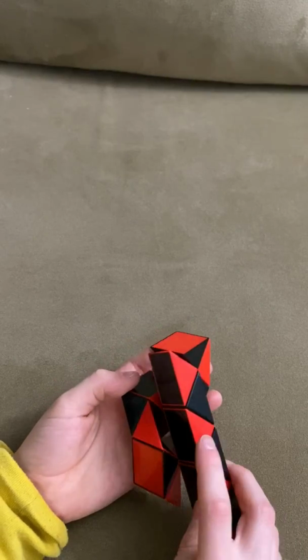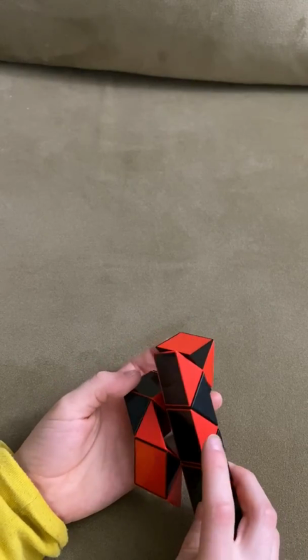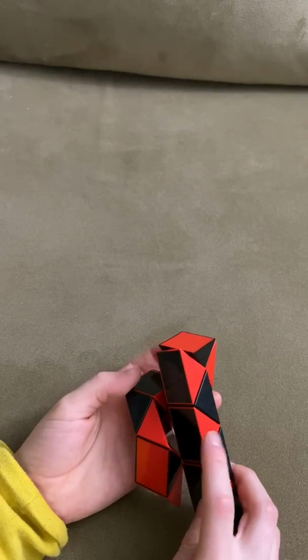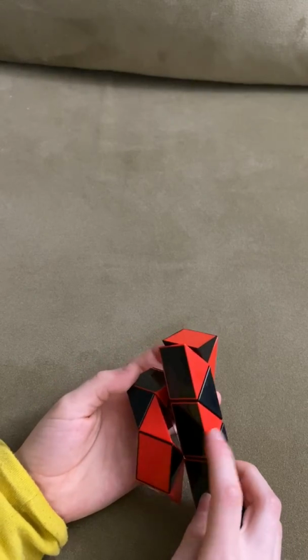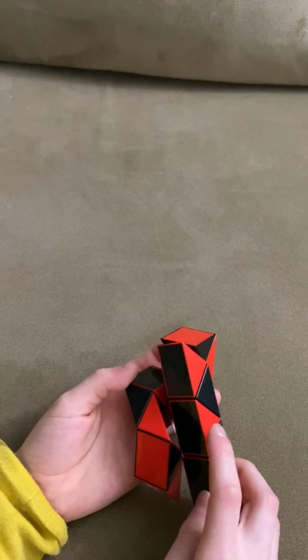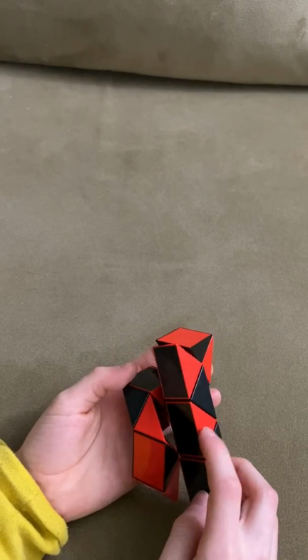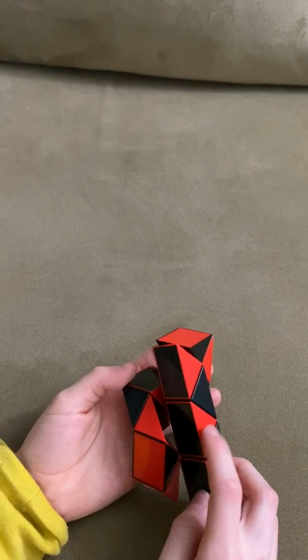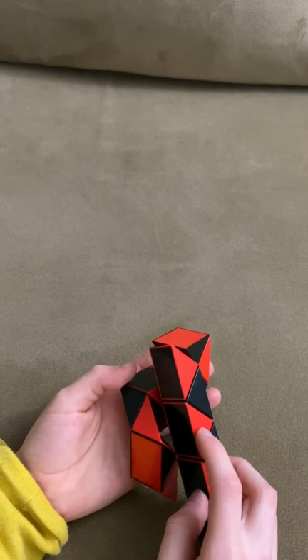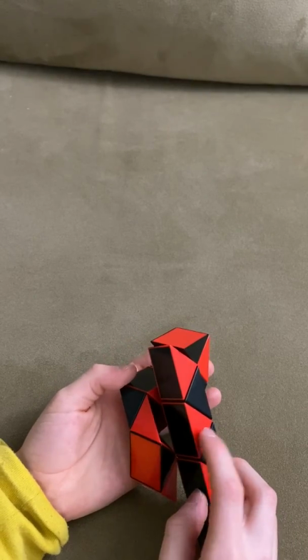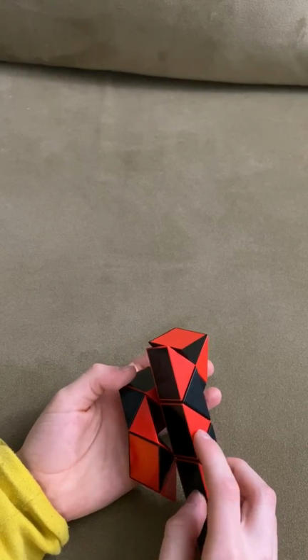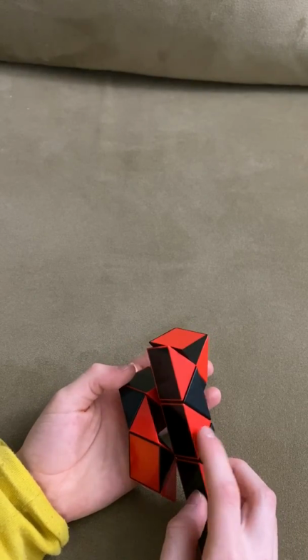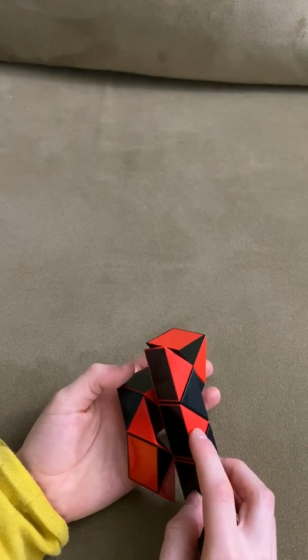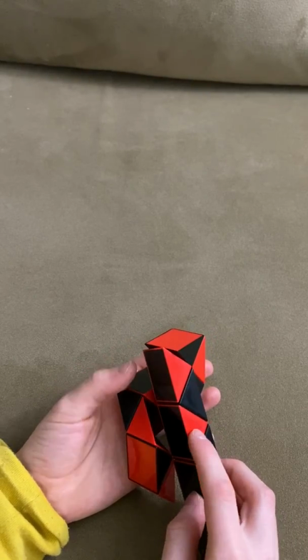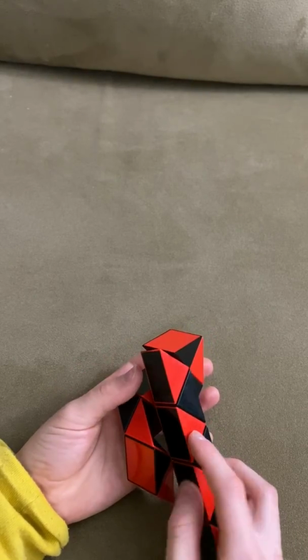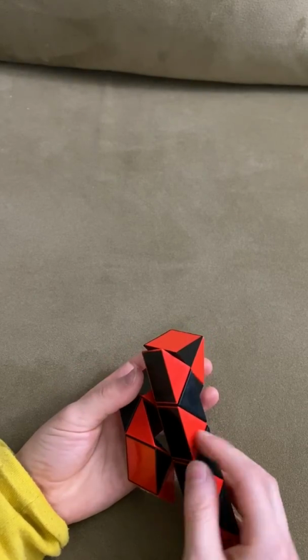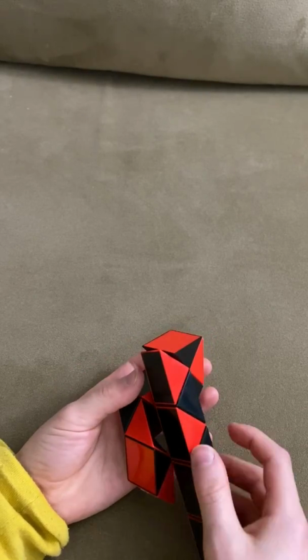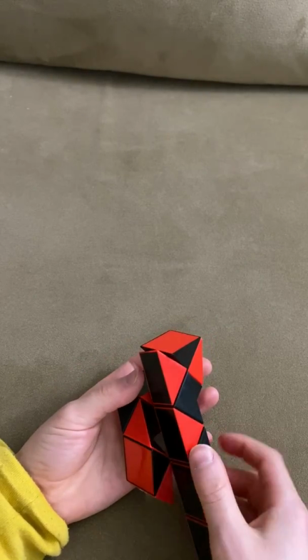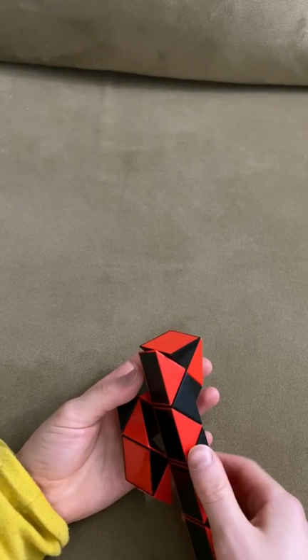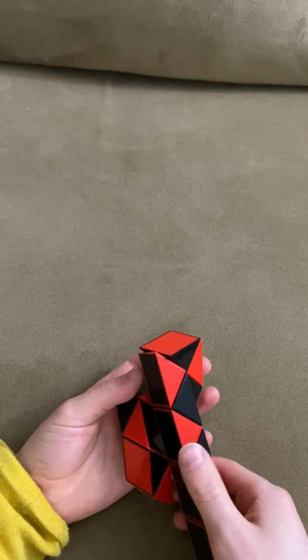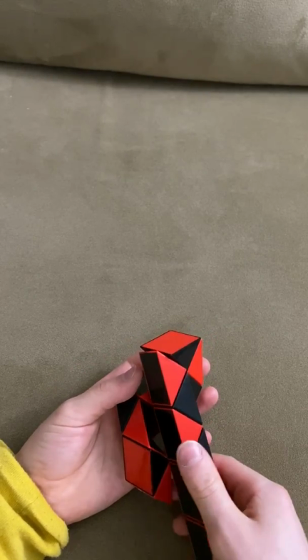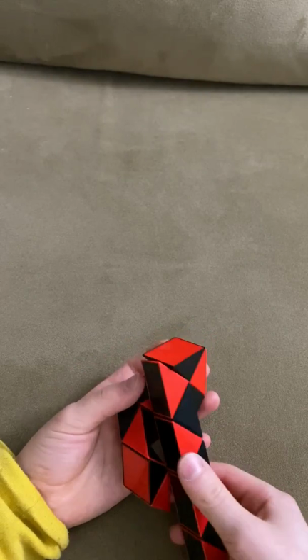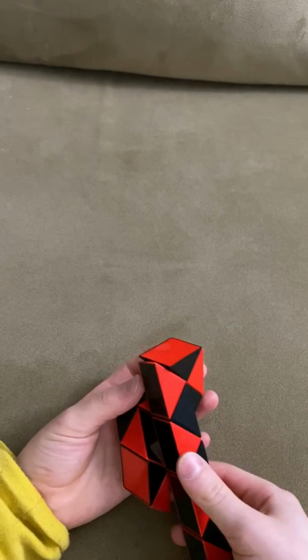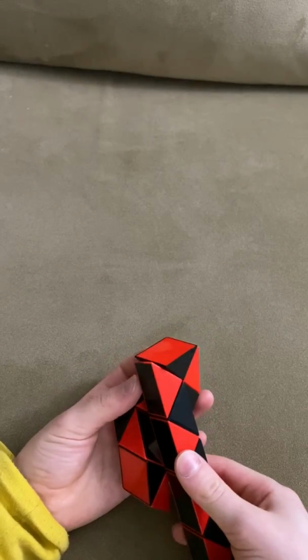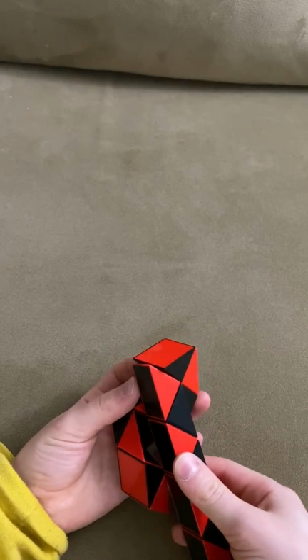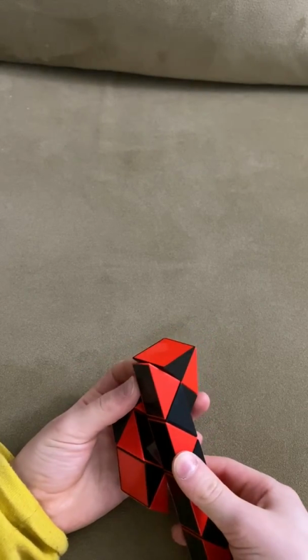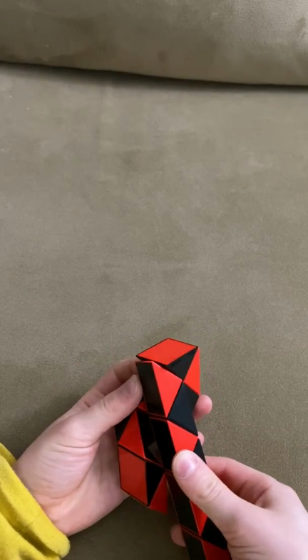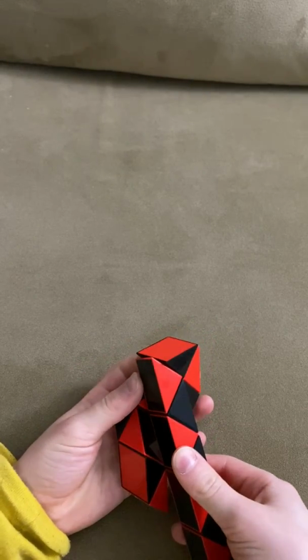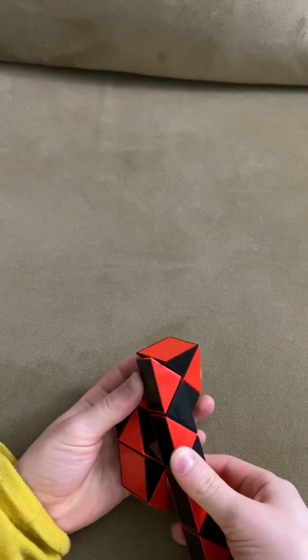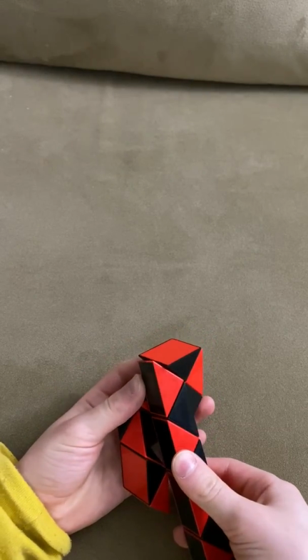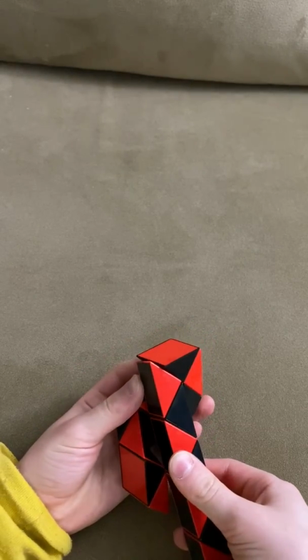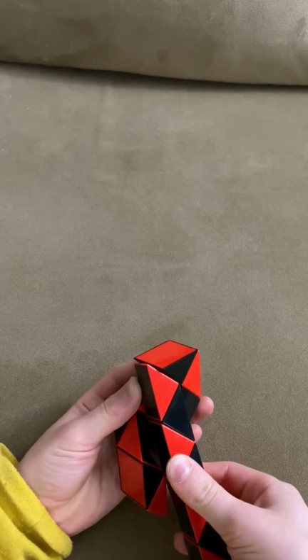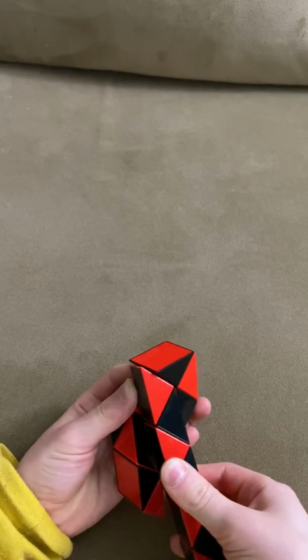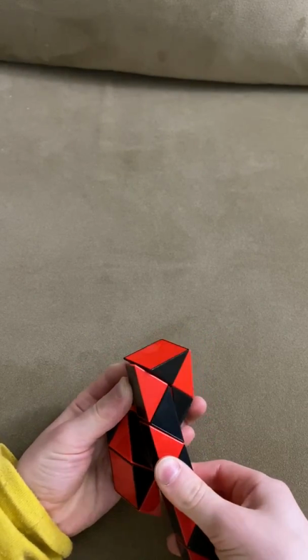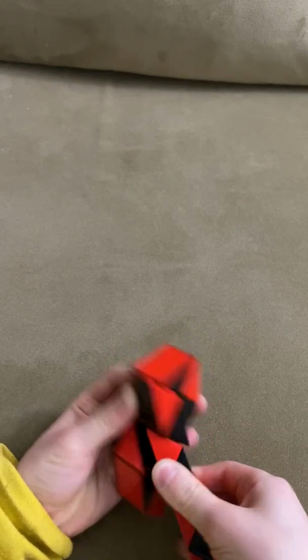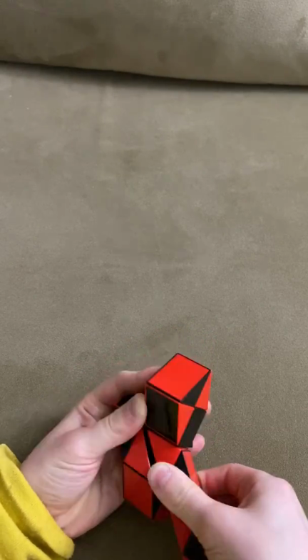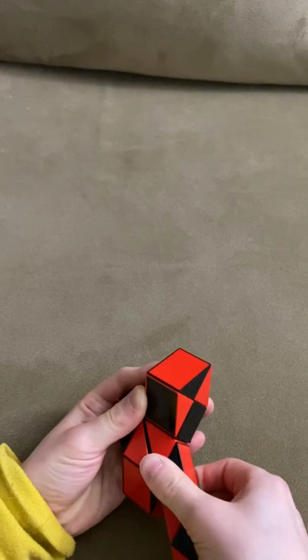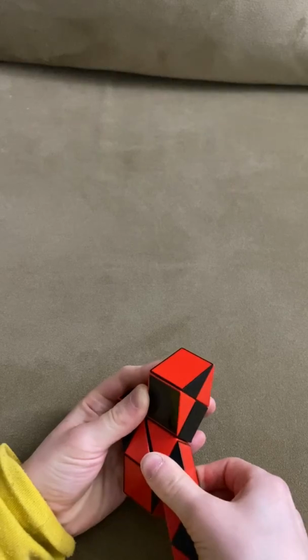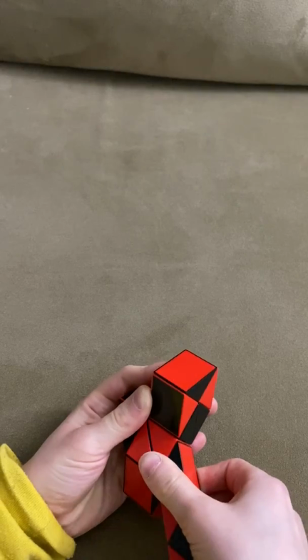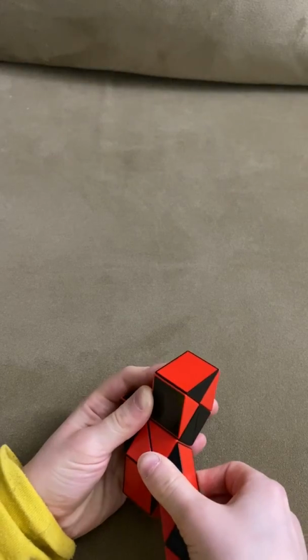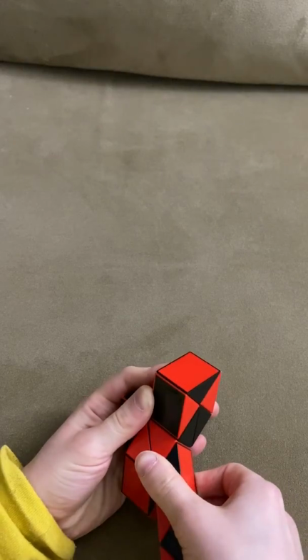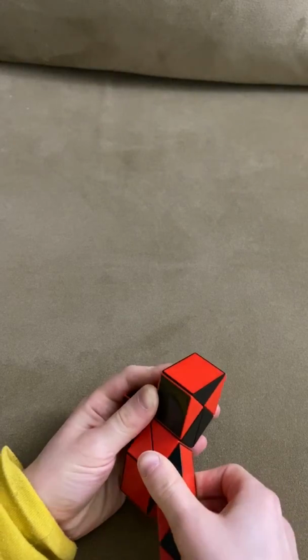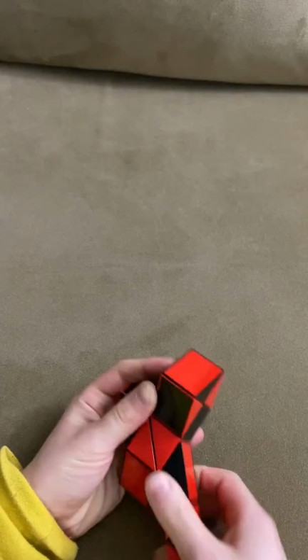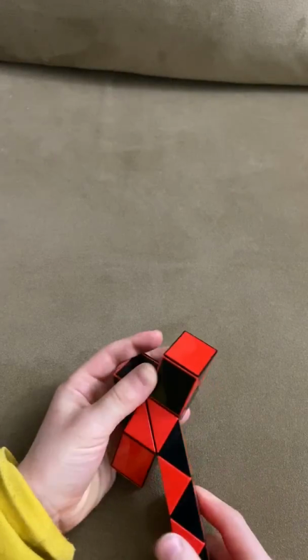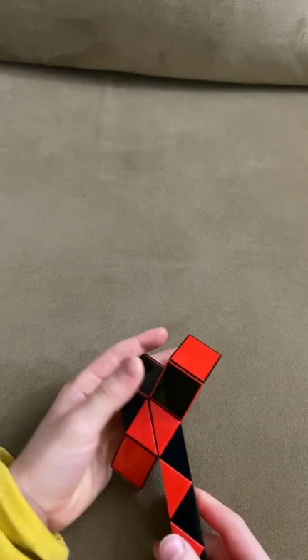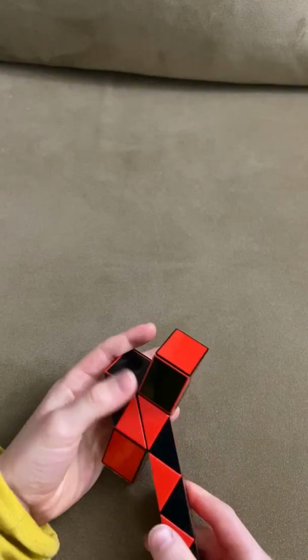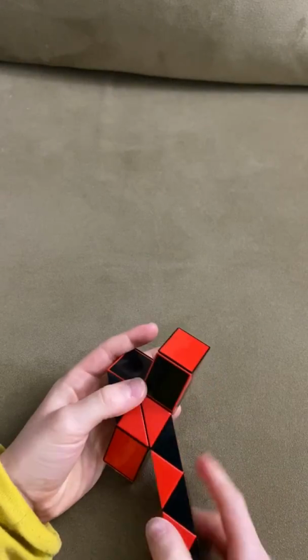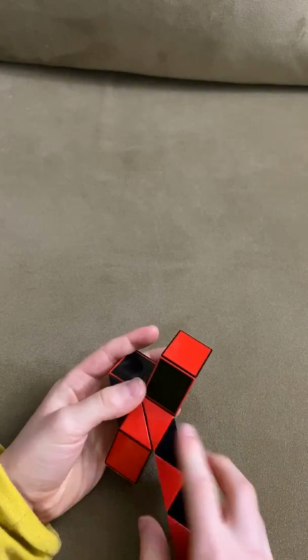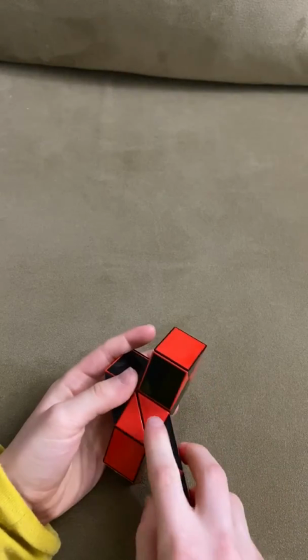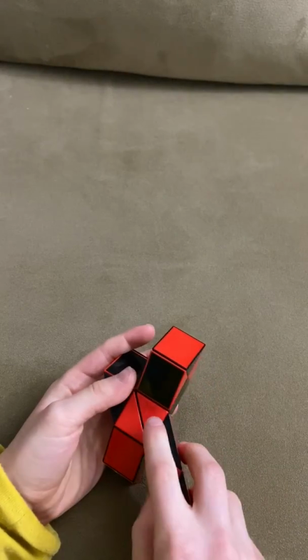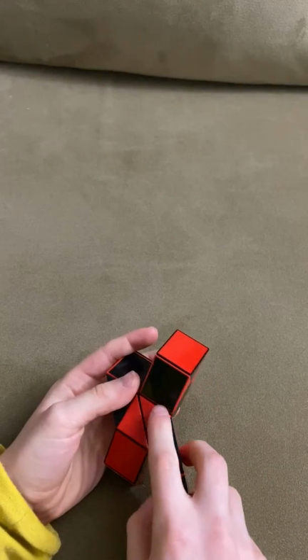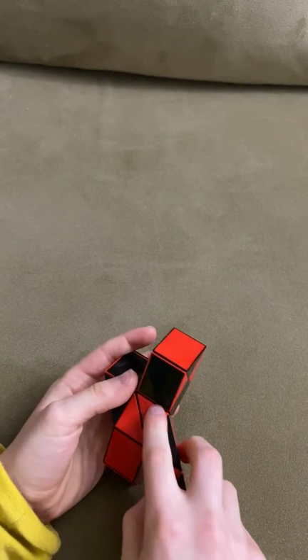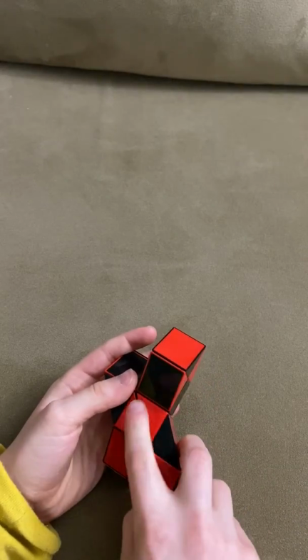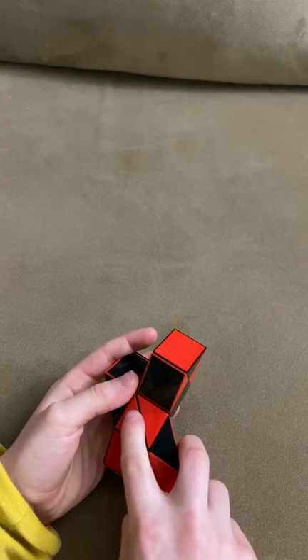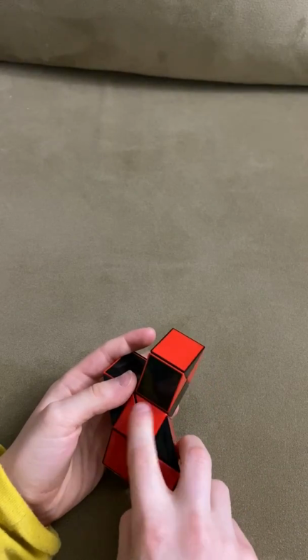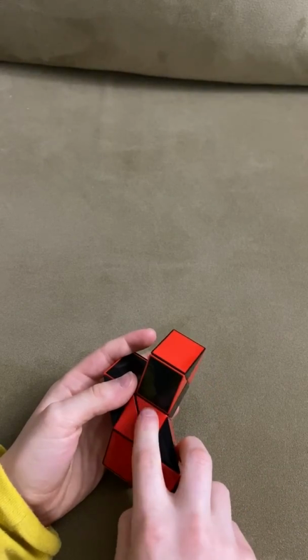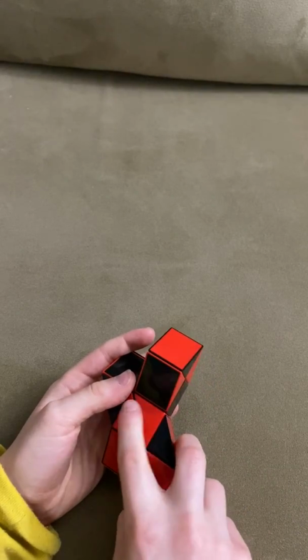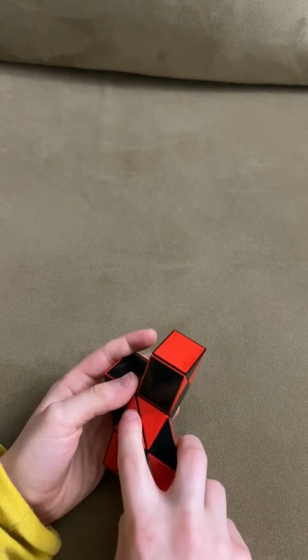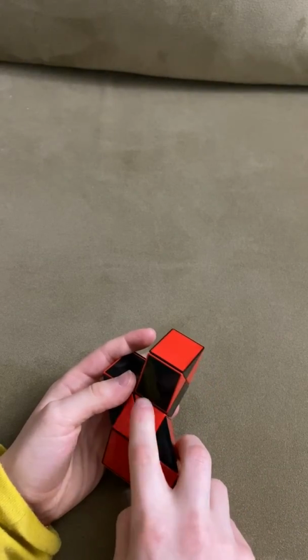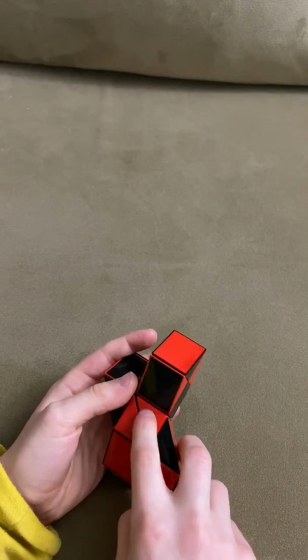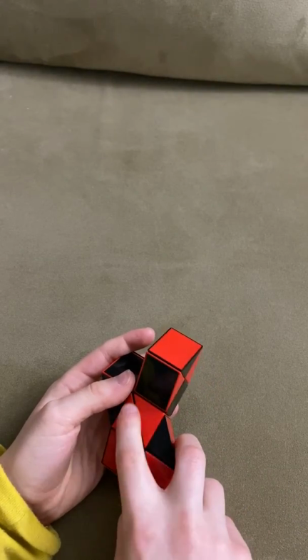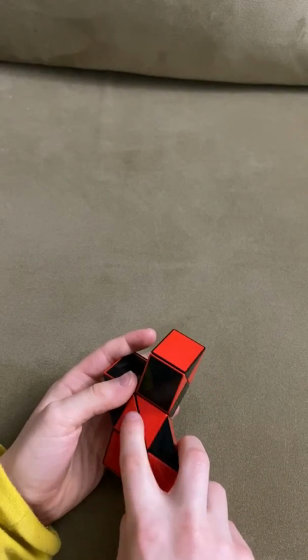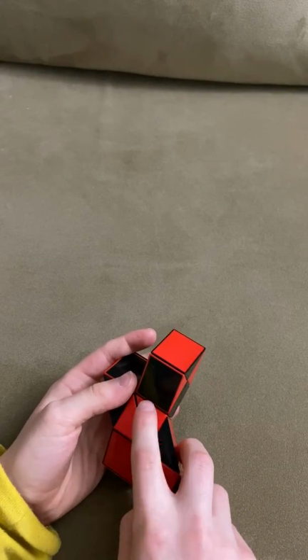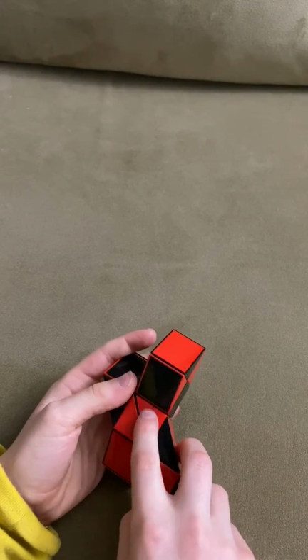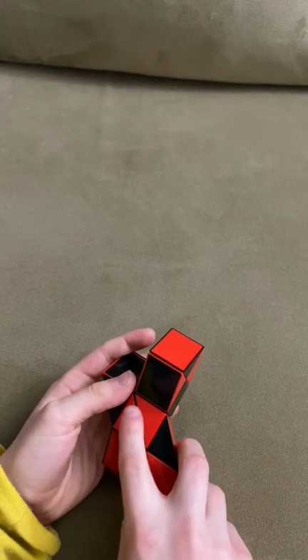Now this red one is going to go towards you, so that these two red ones are going to go down twice.